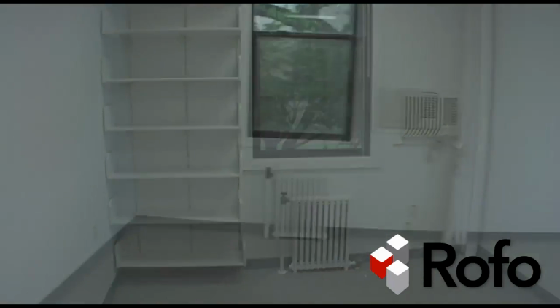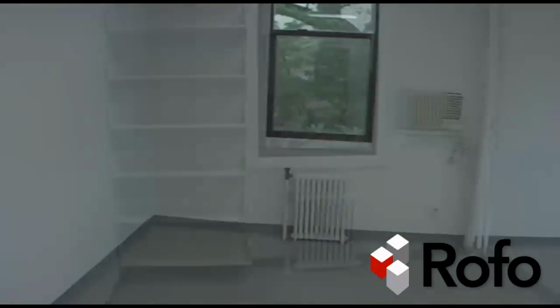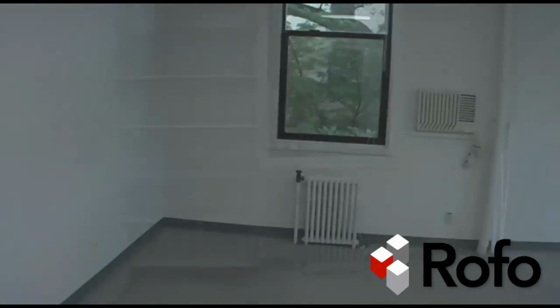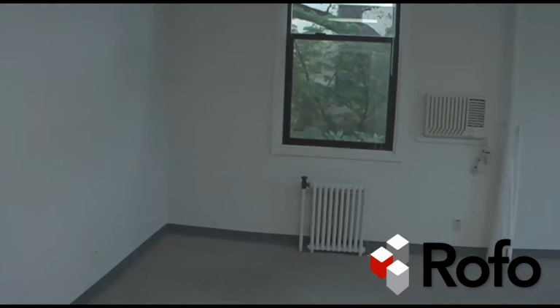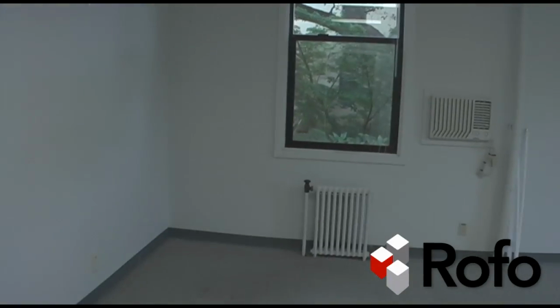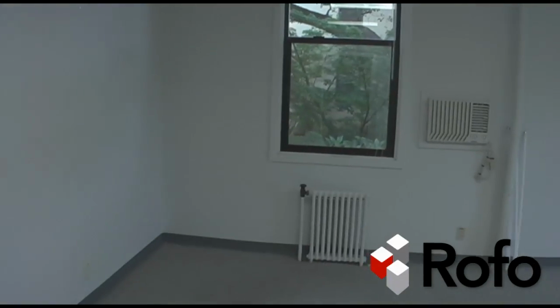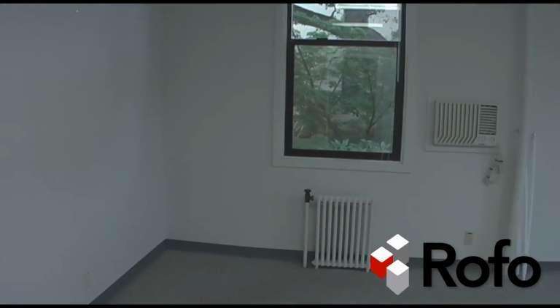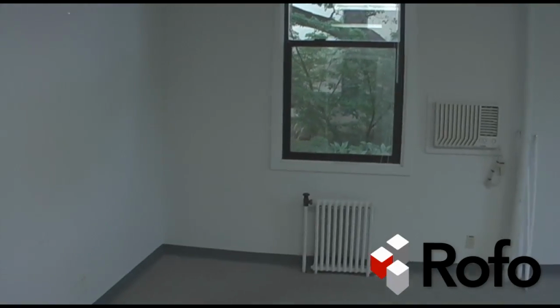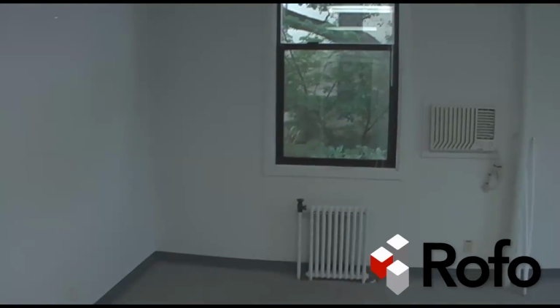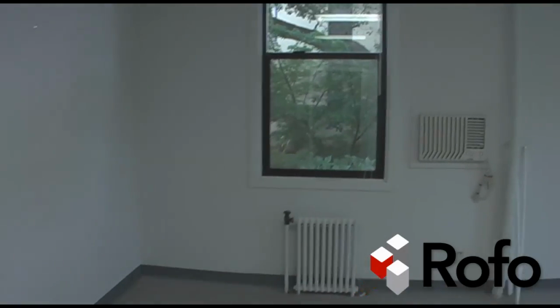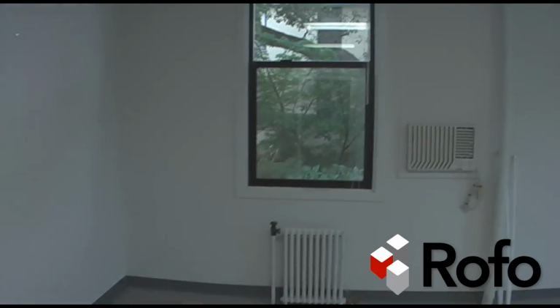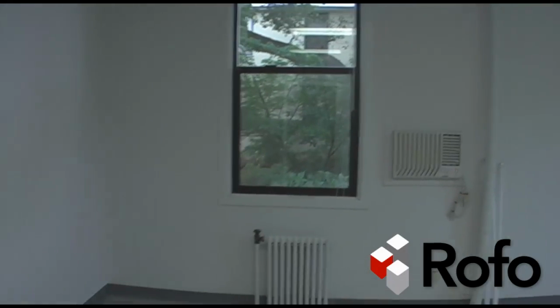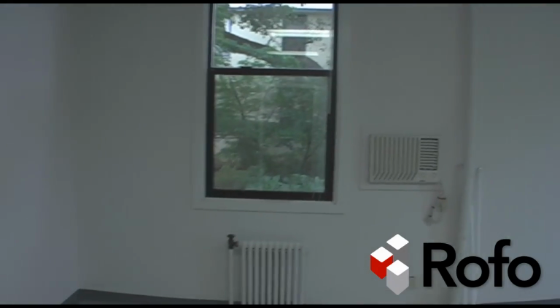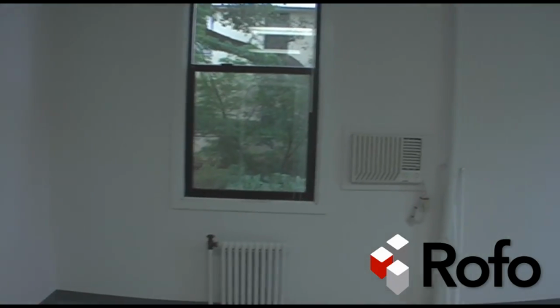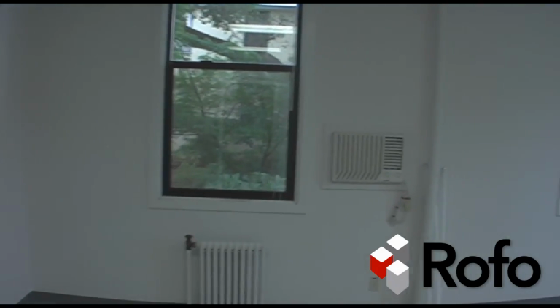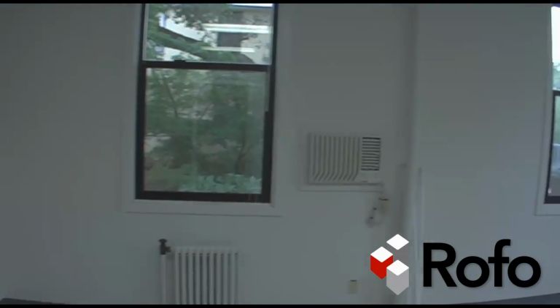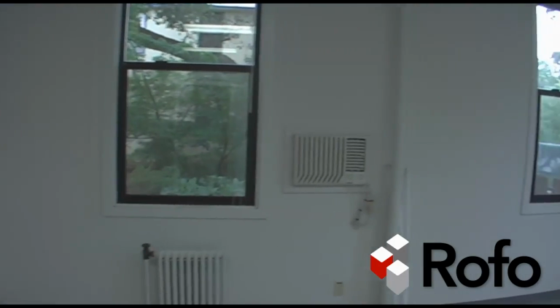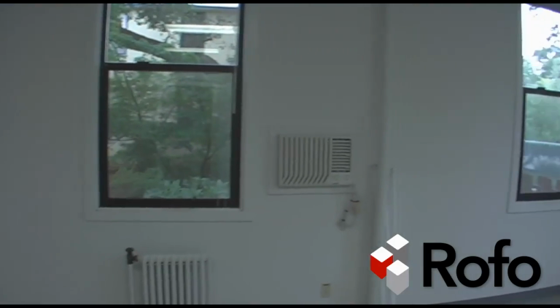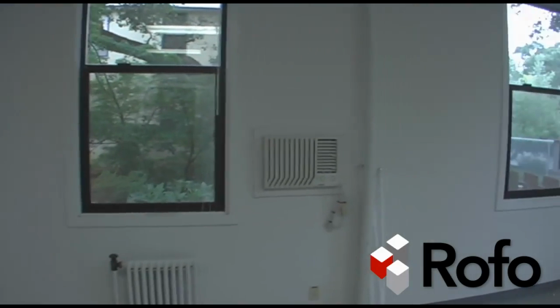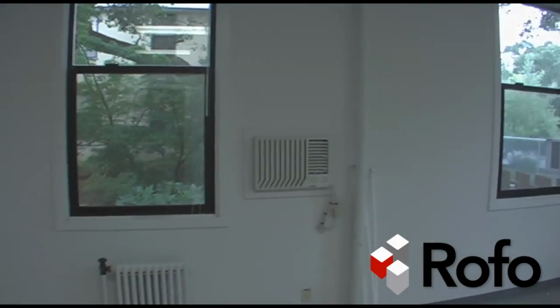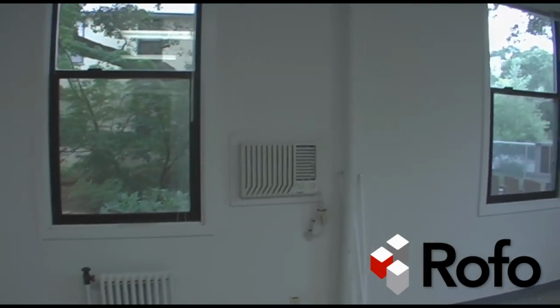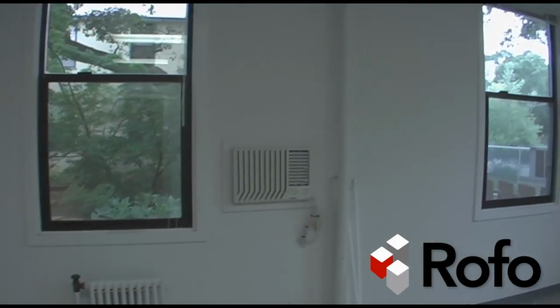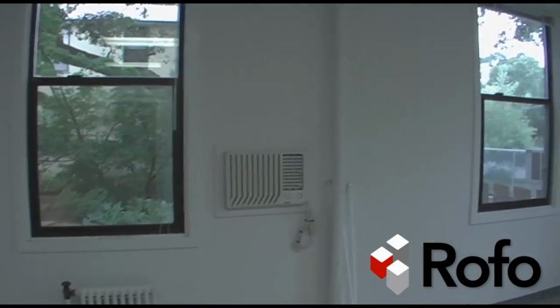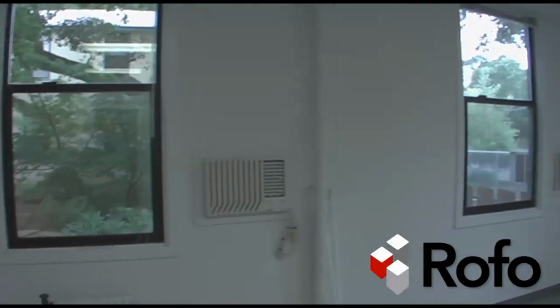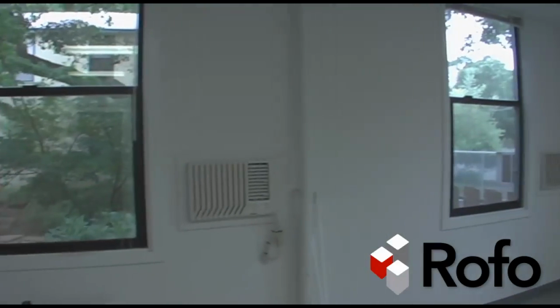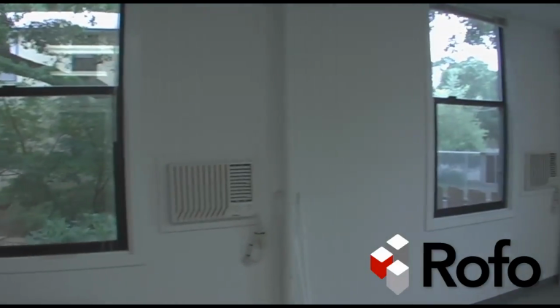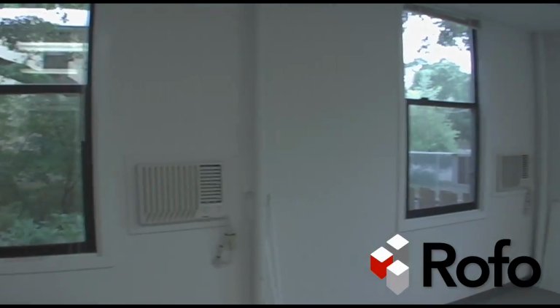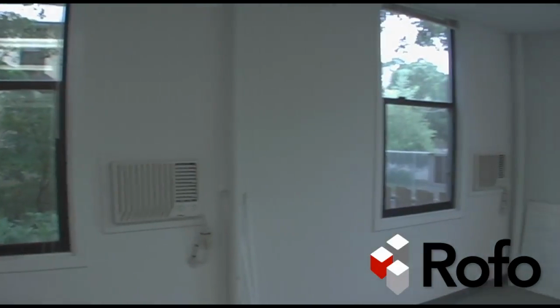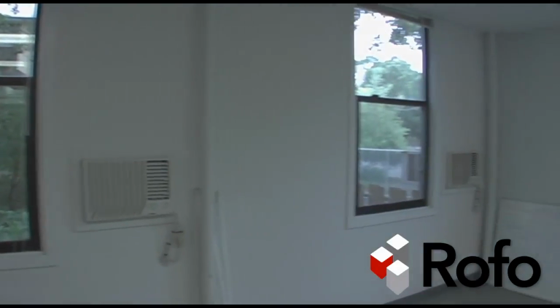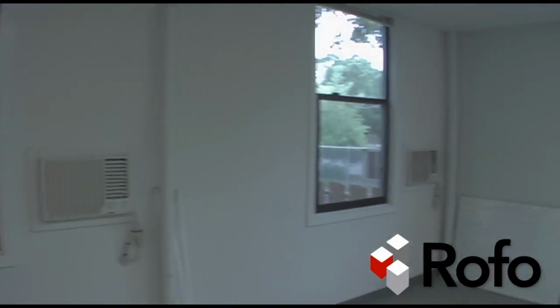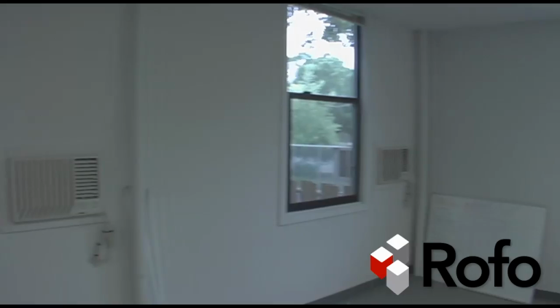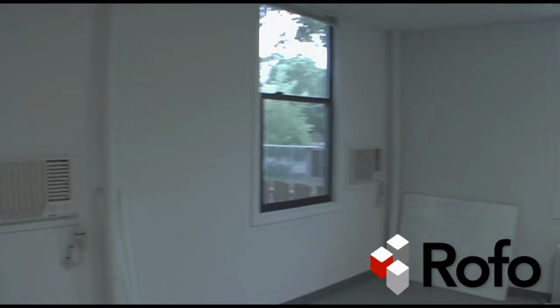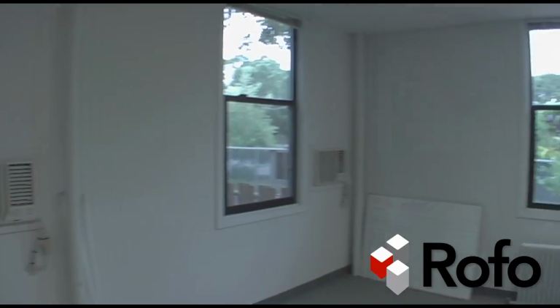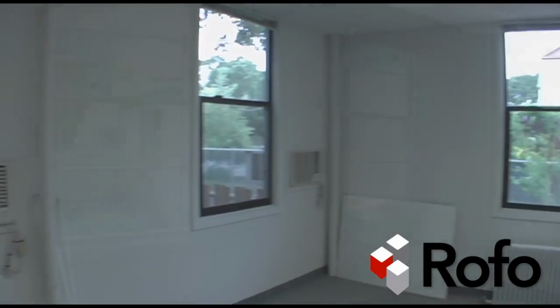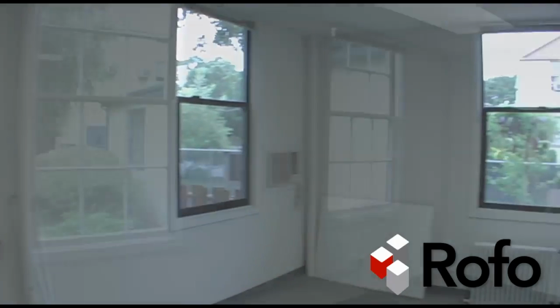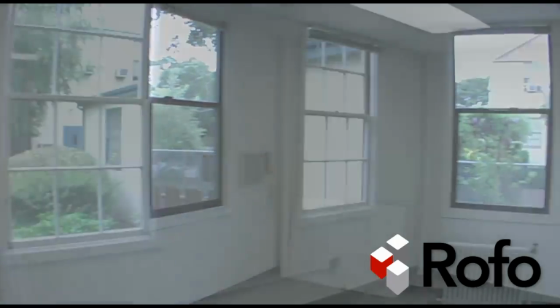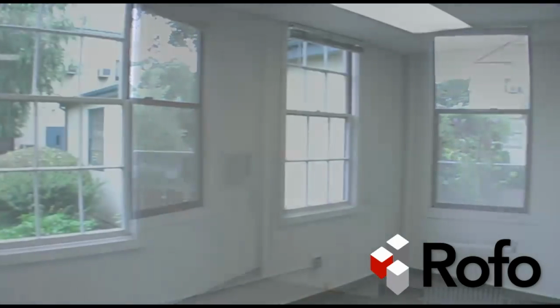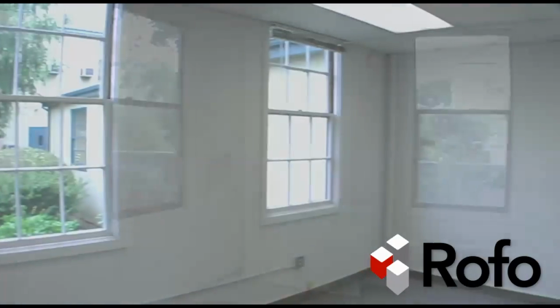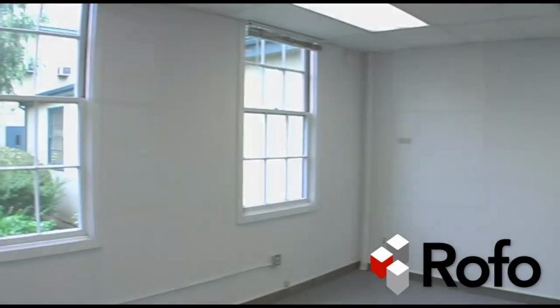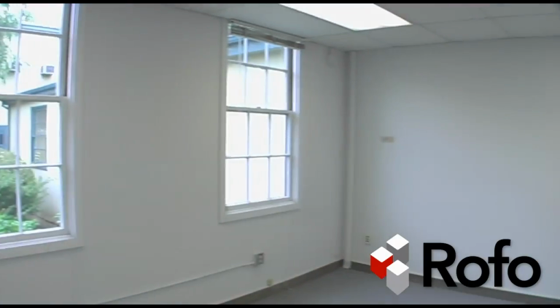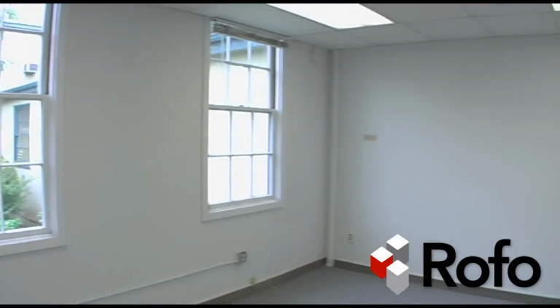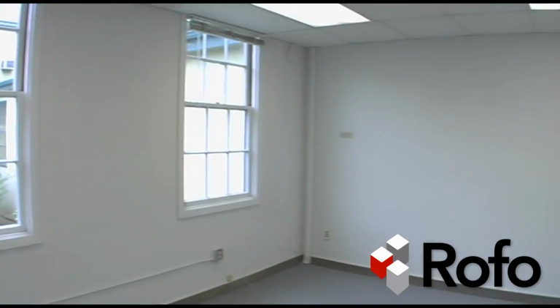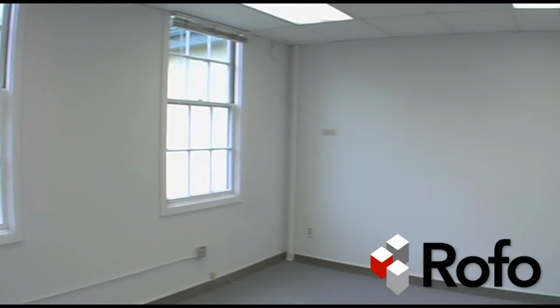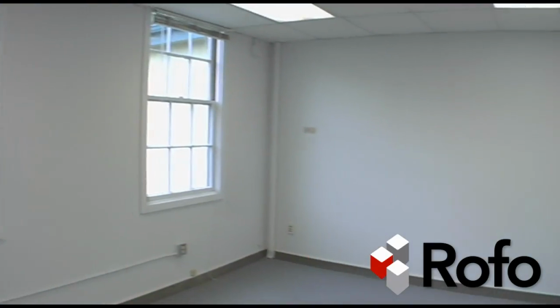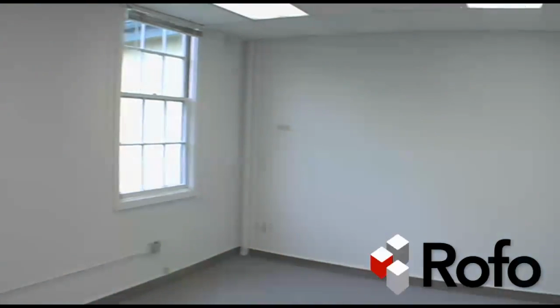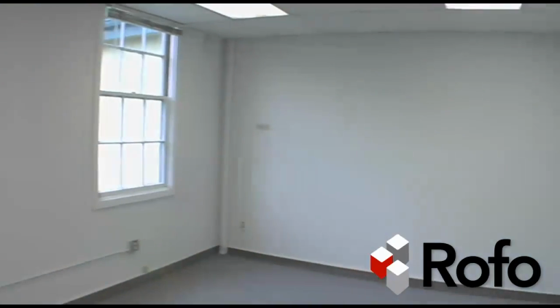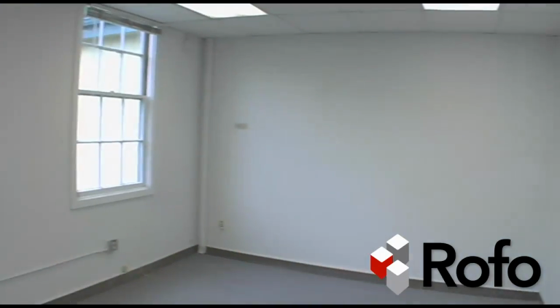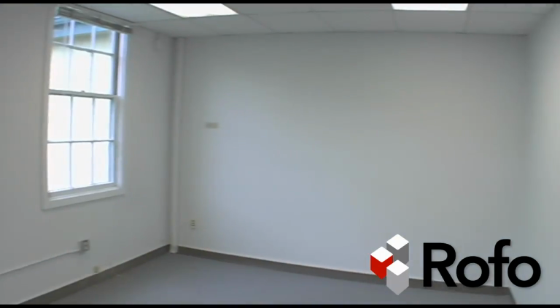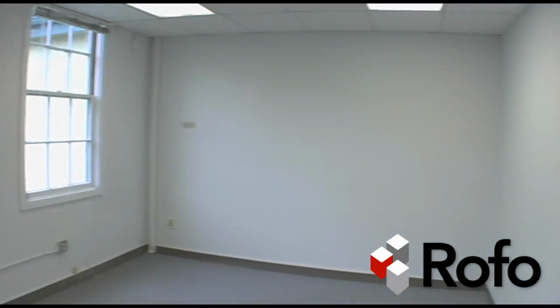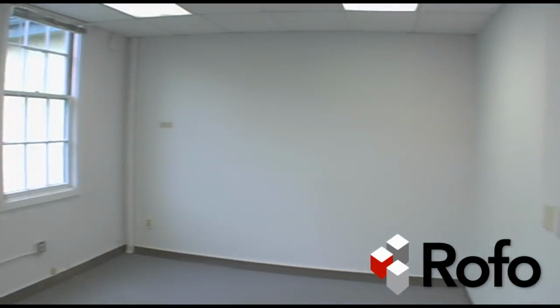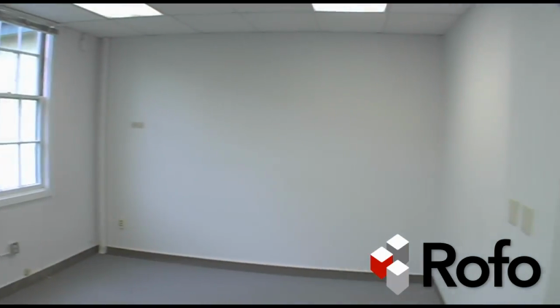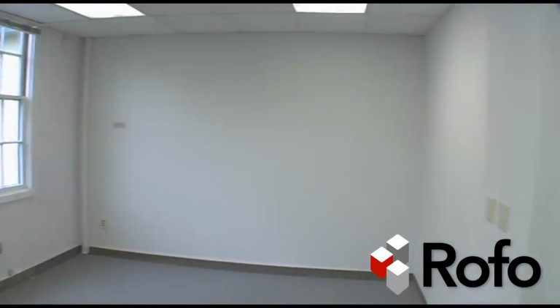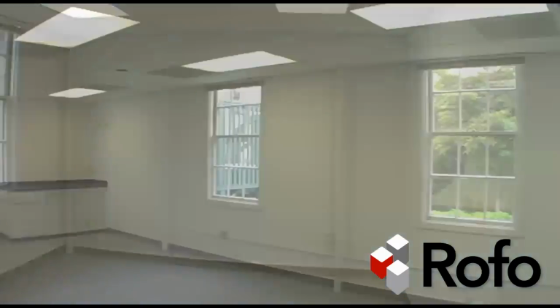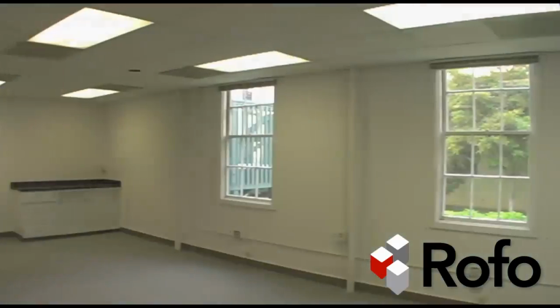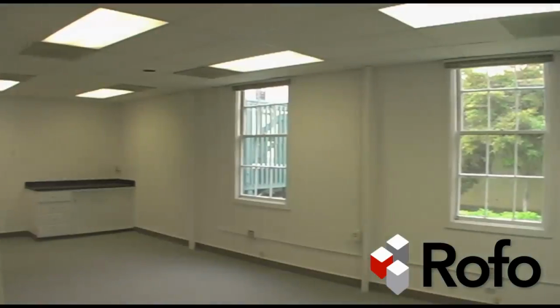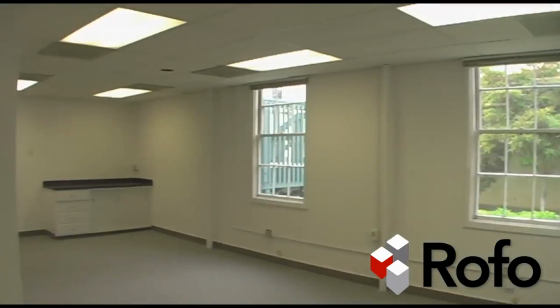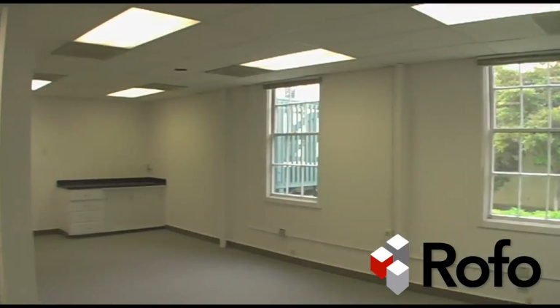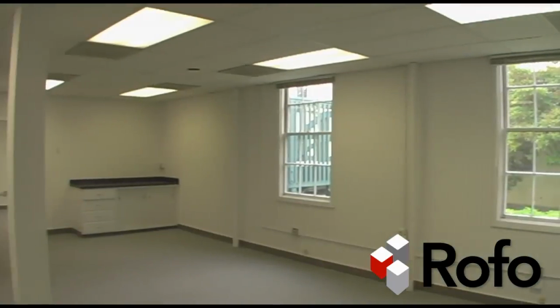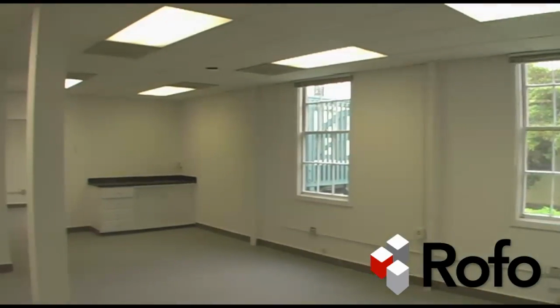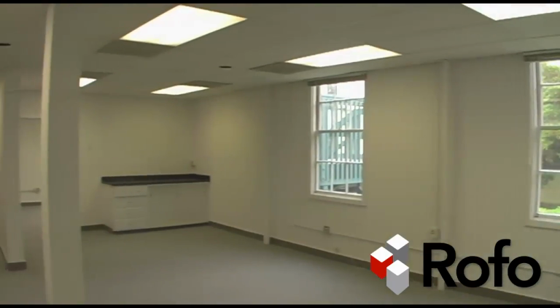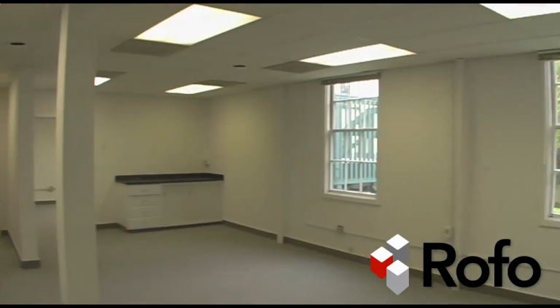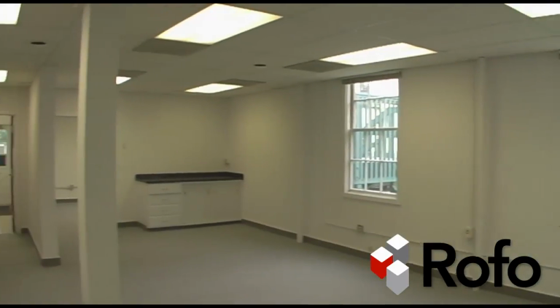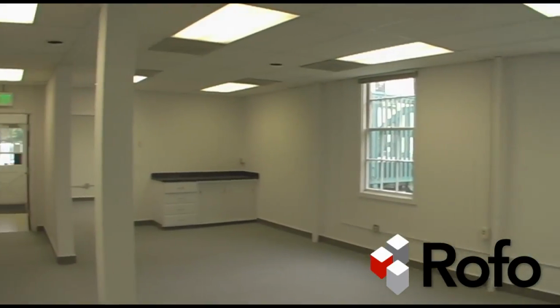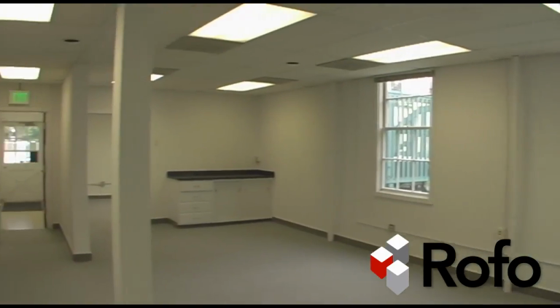This space would be ideal for a variety of companies, ranging from tech startups to established firms, so come on in and take a tour today.